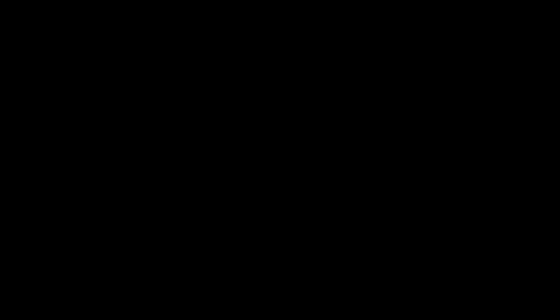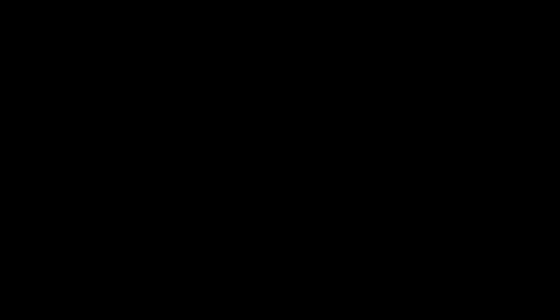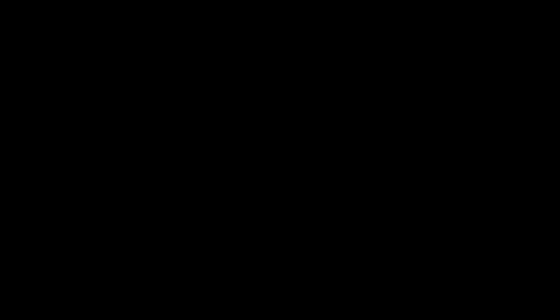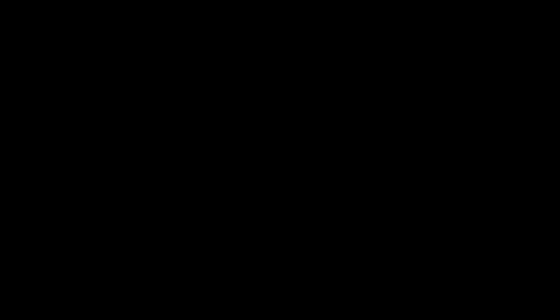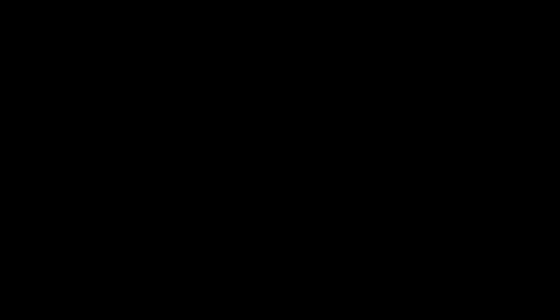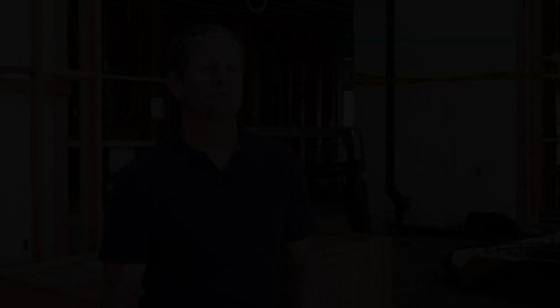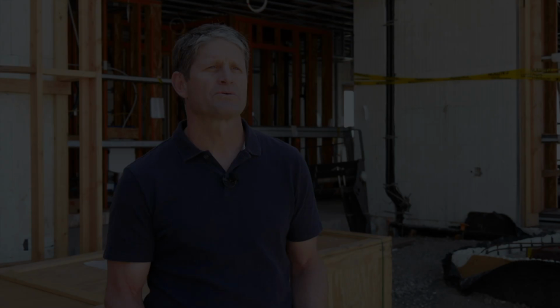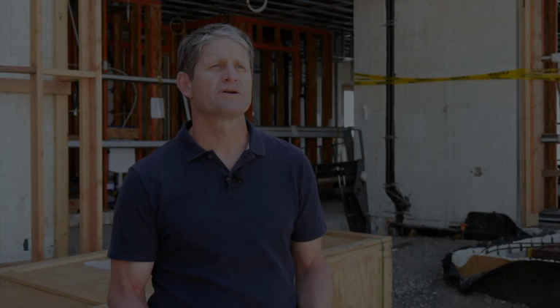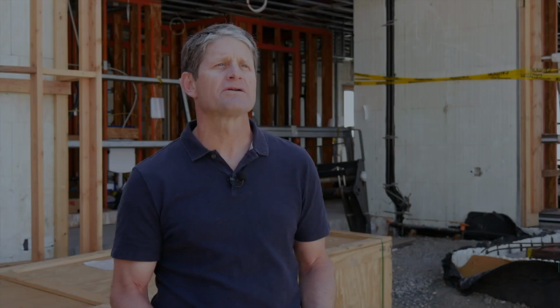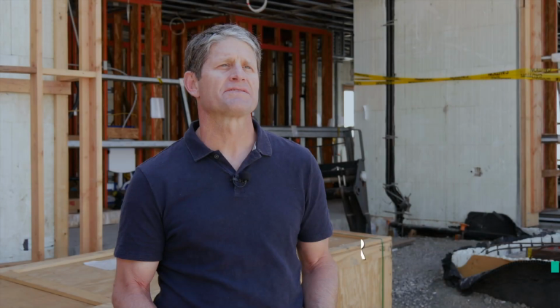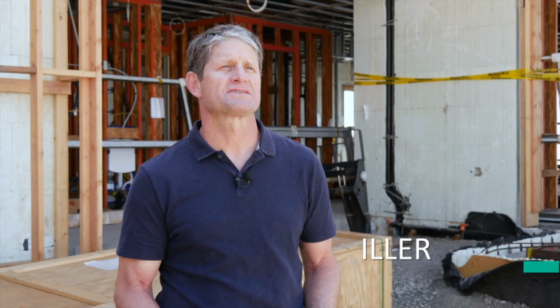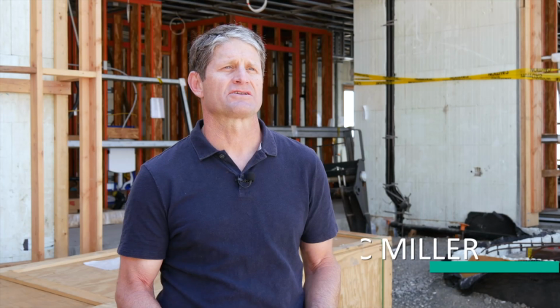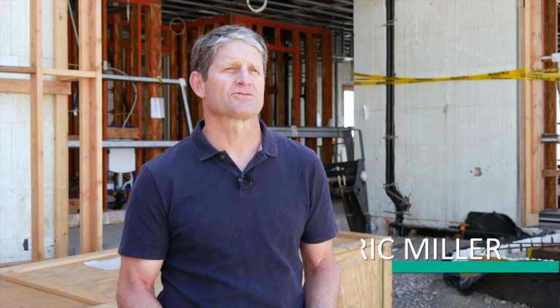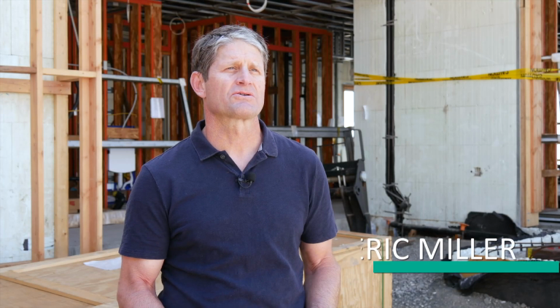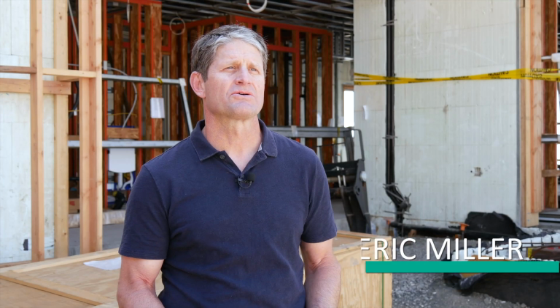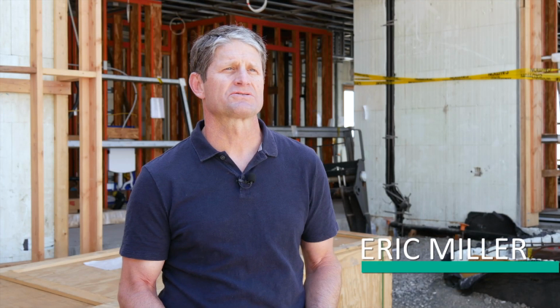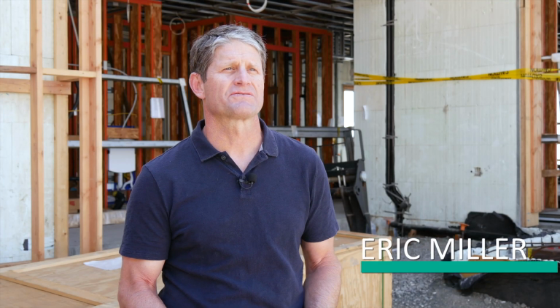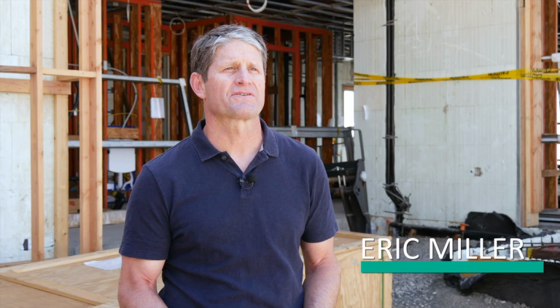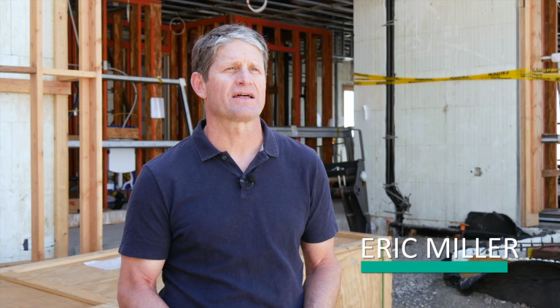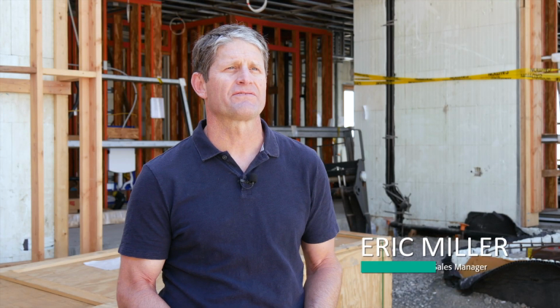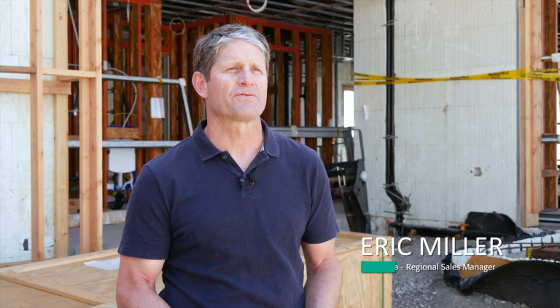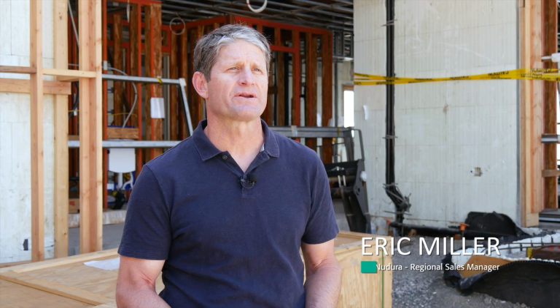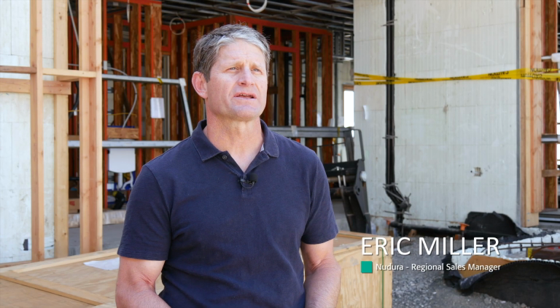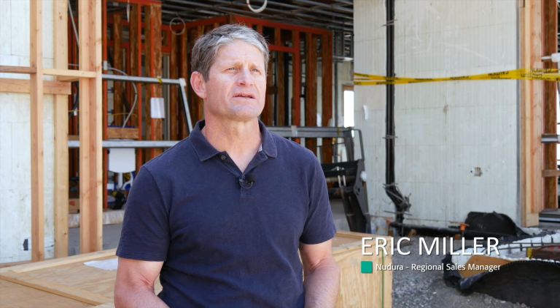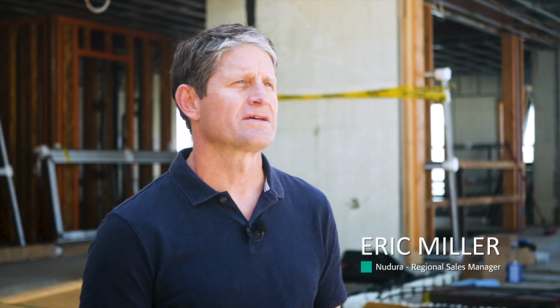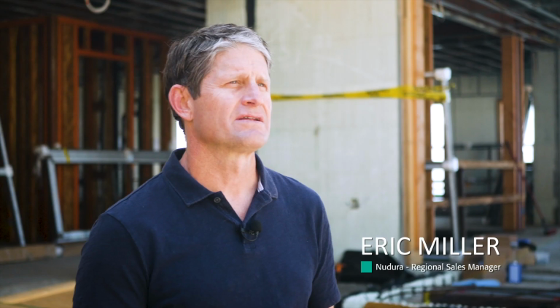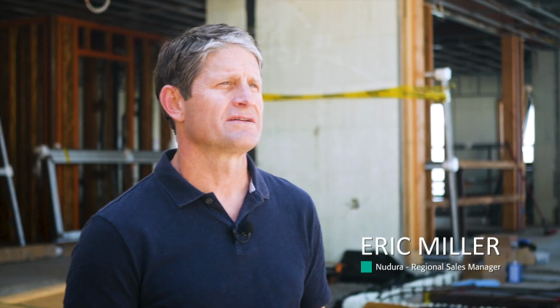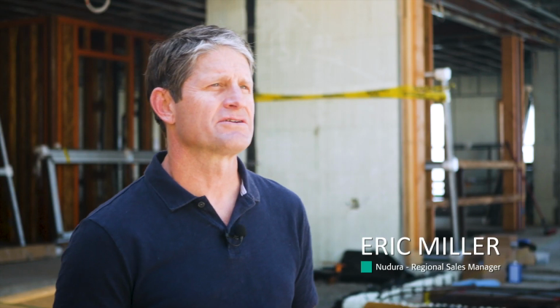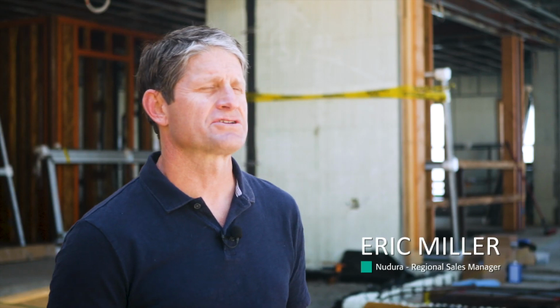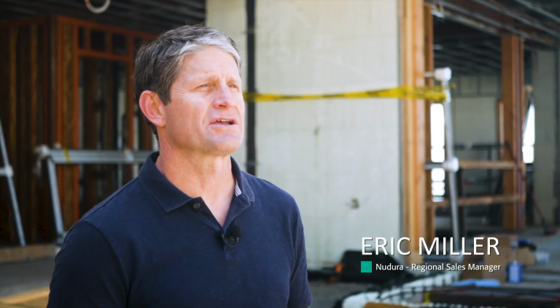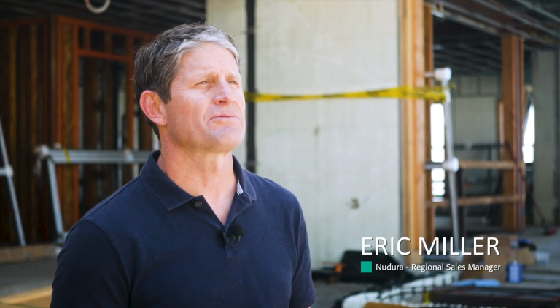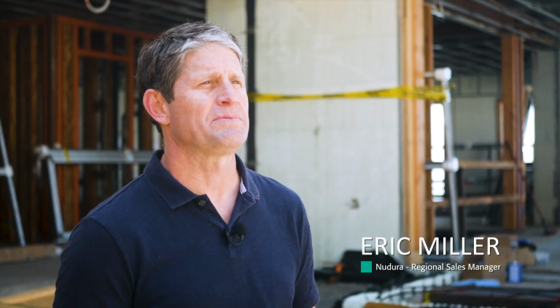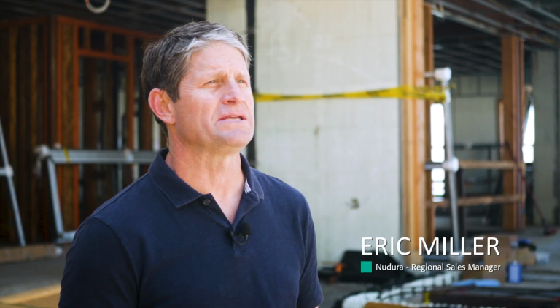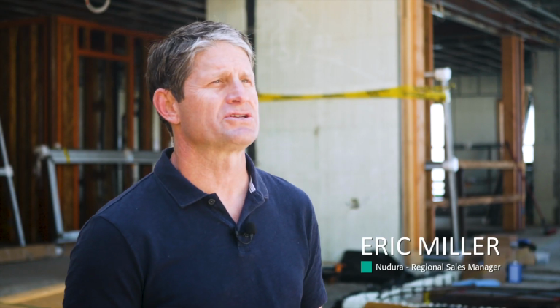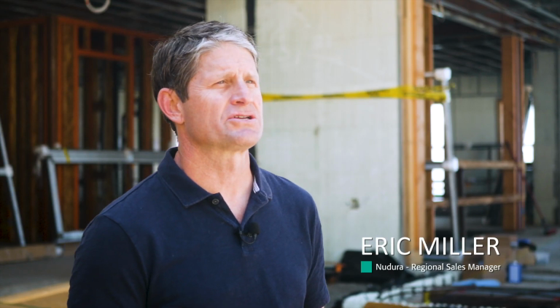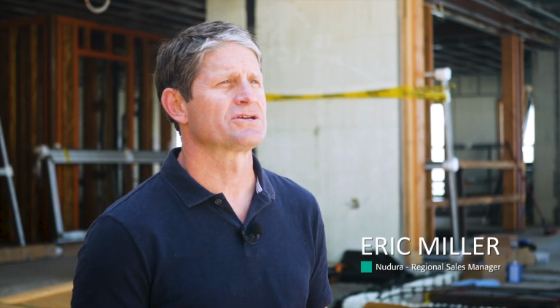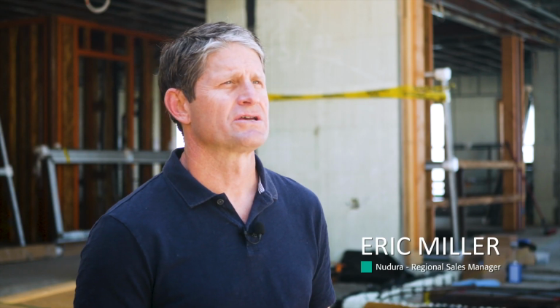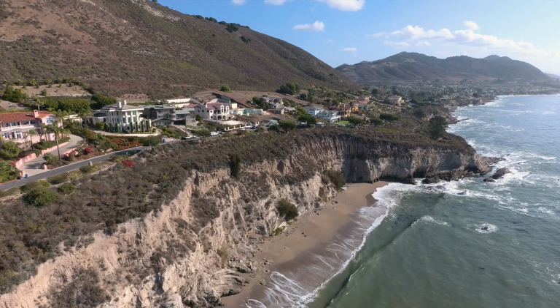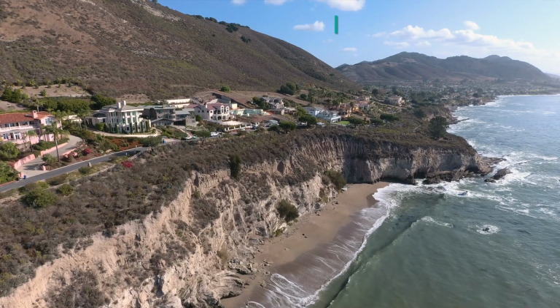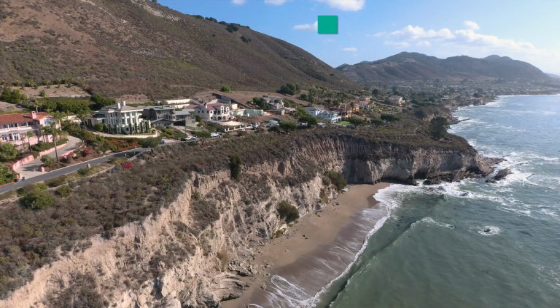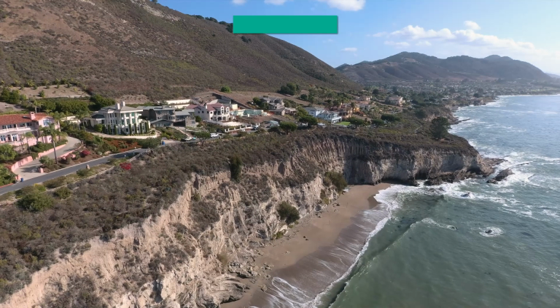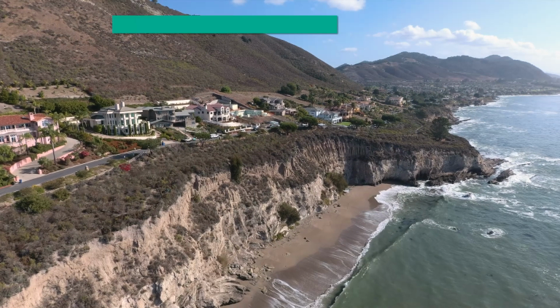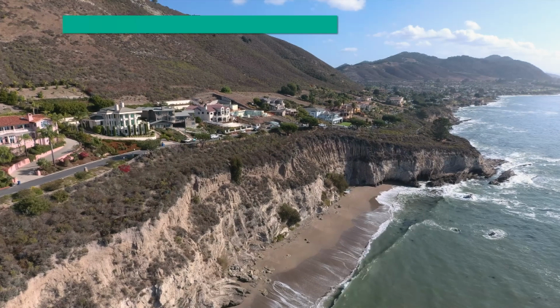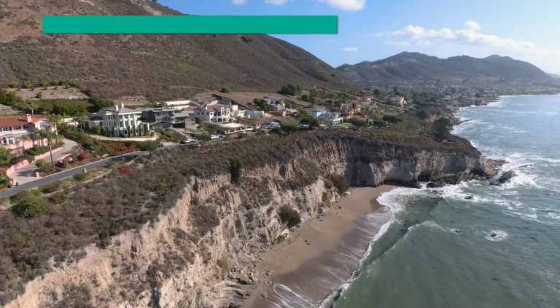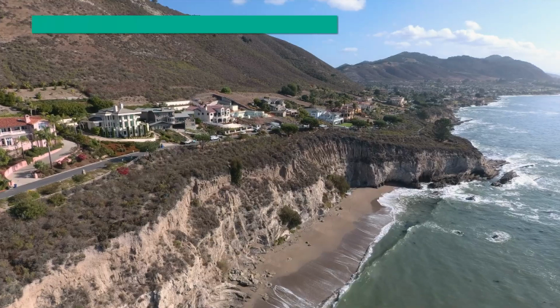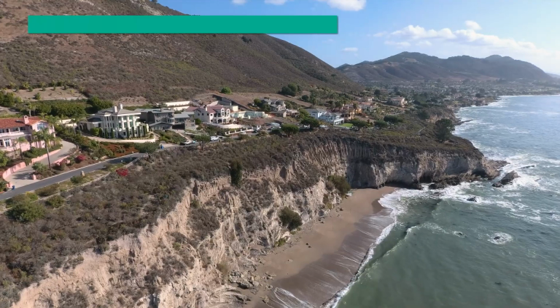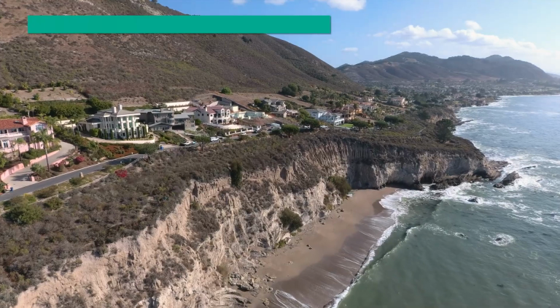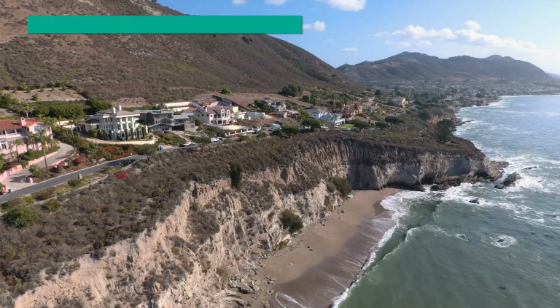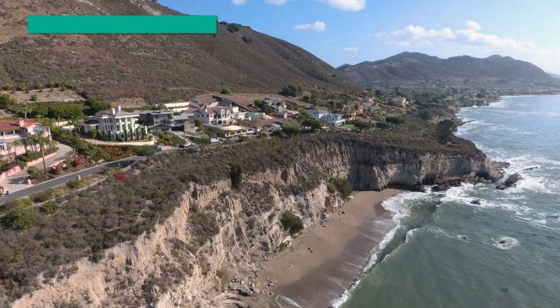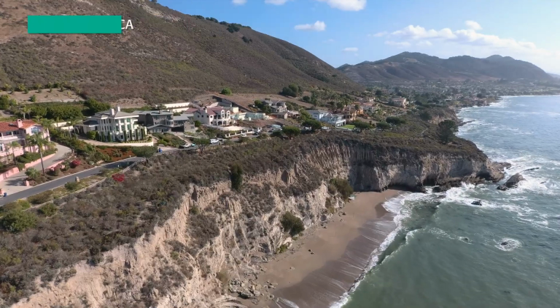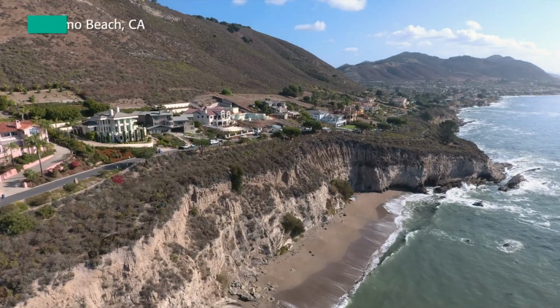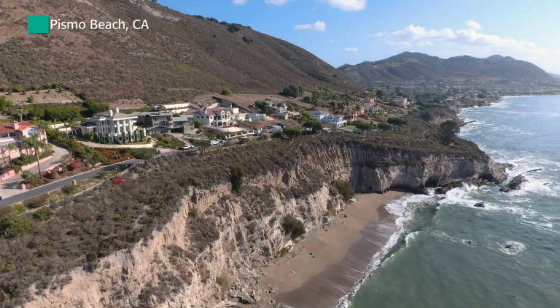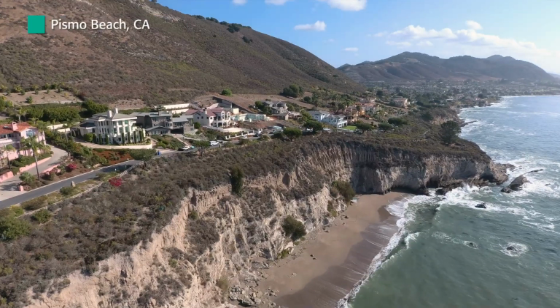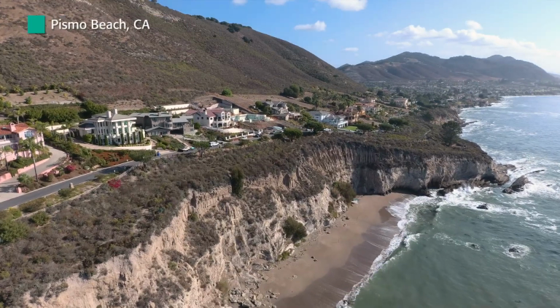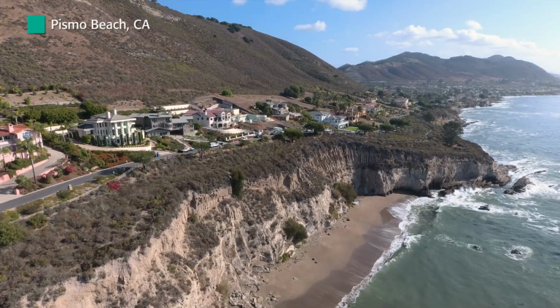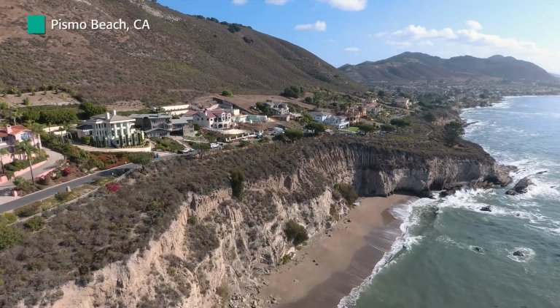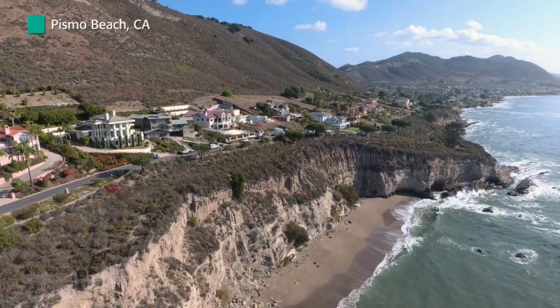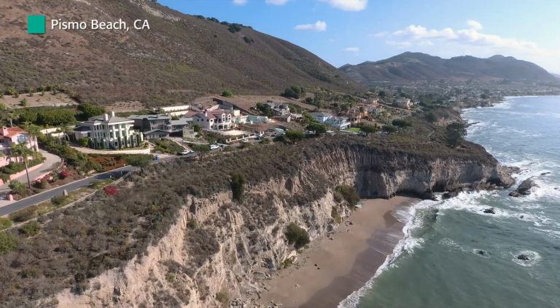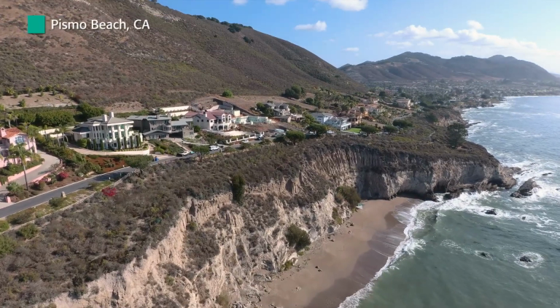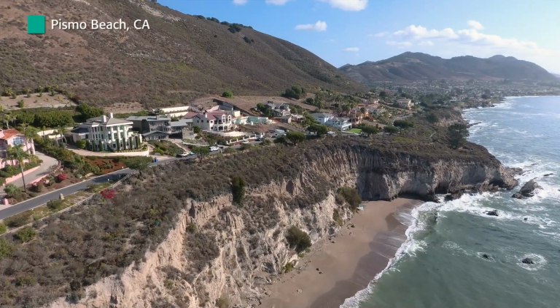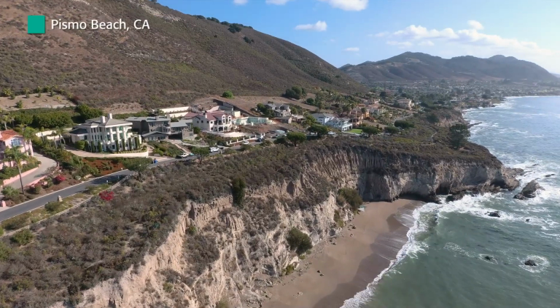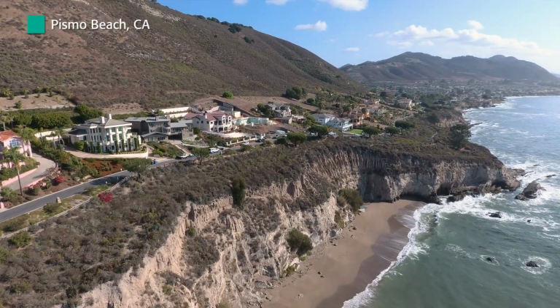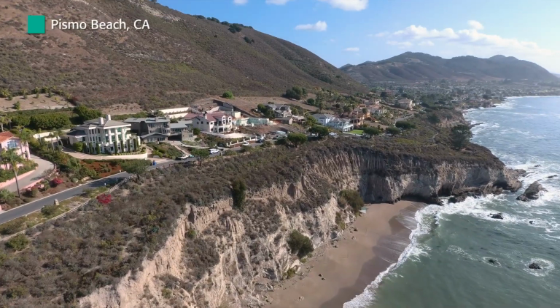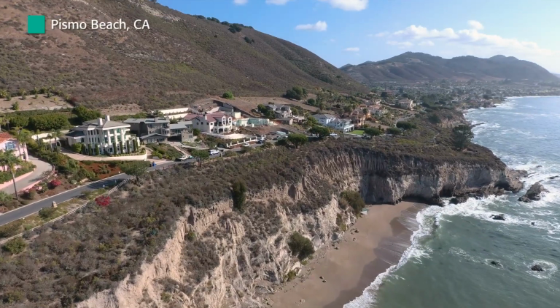We're here on the central coast of California near Shell Beach. It's just a beautiful area along the central coast of California.